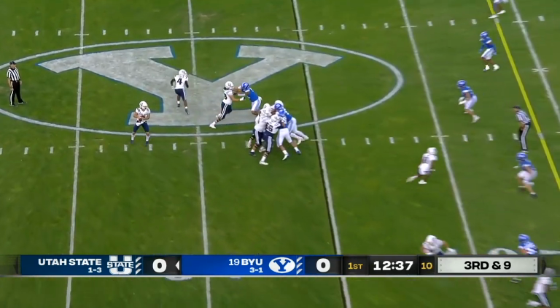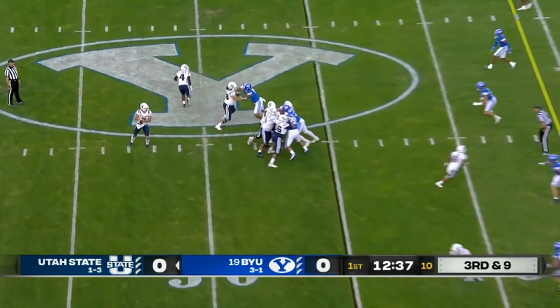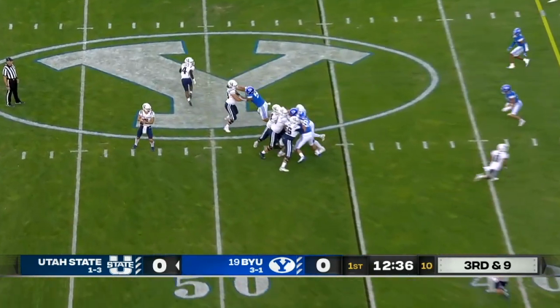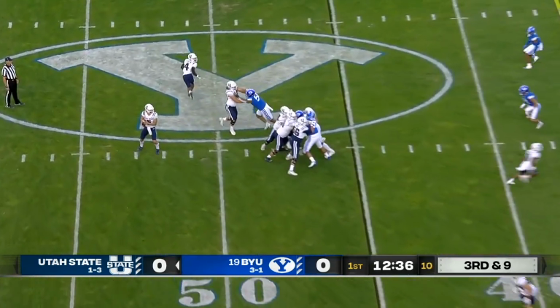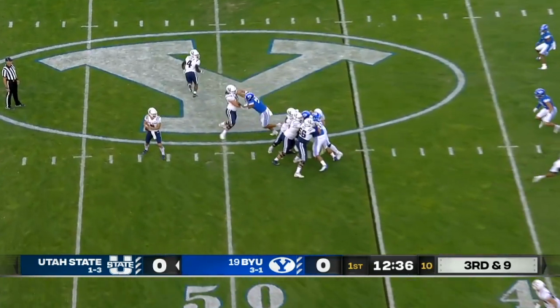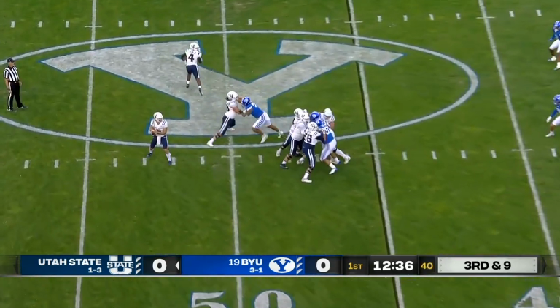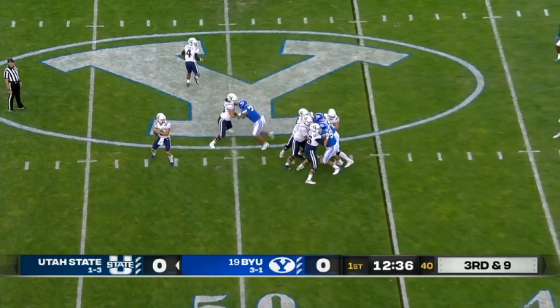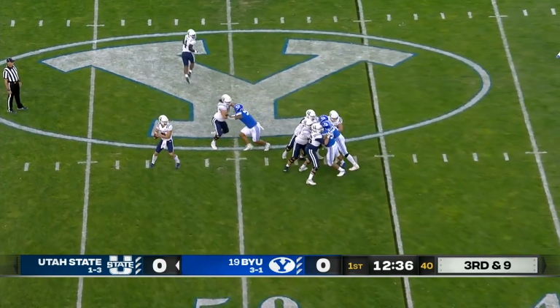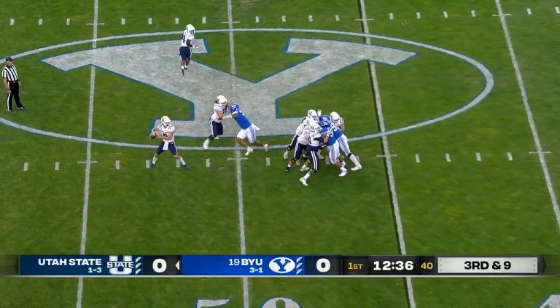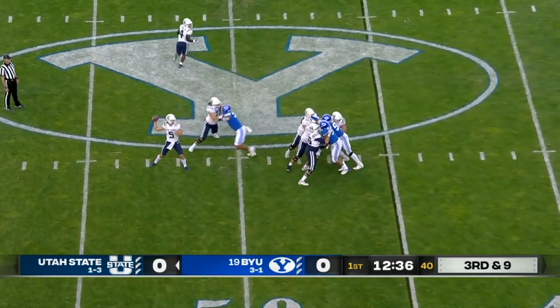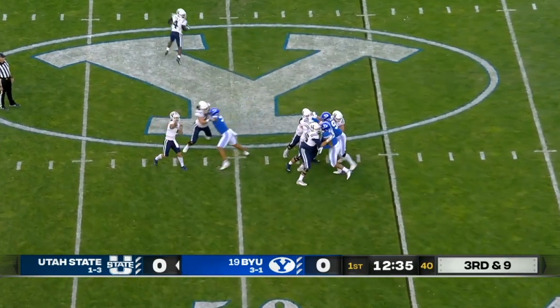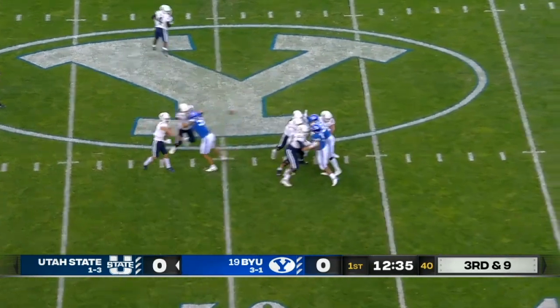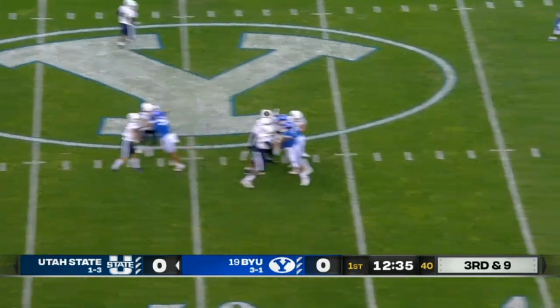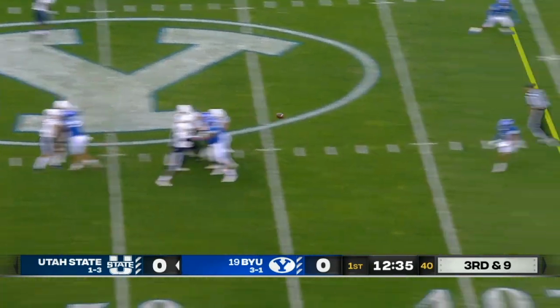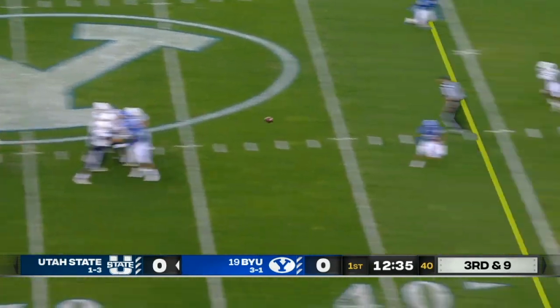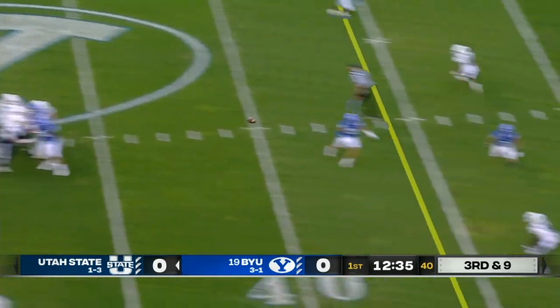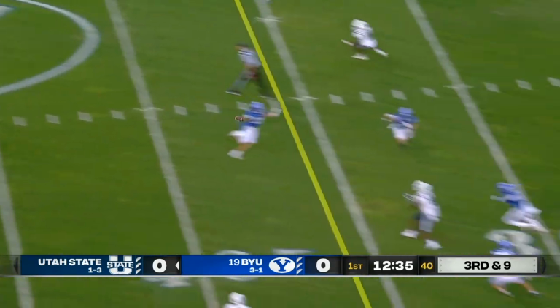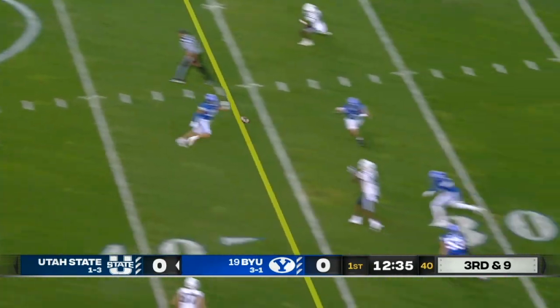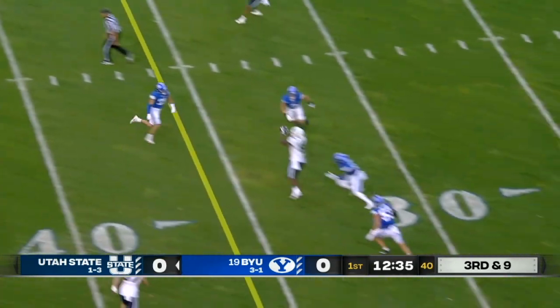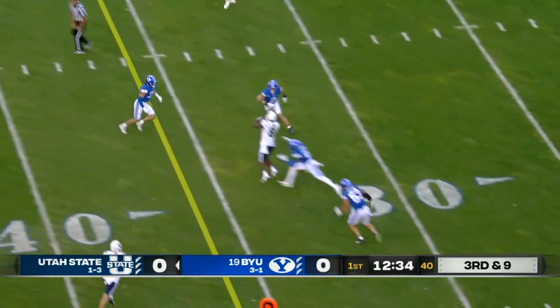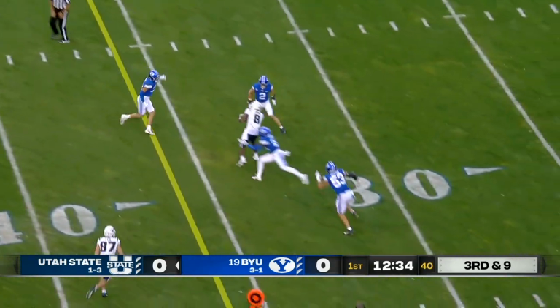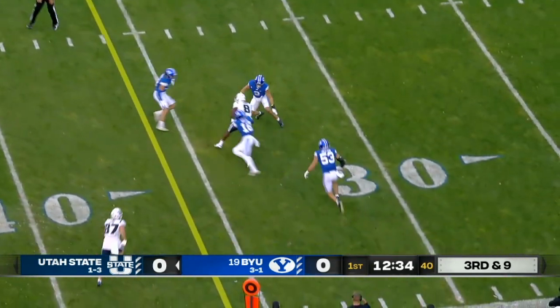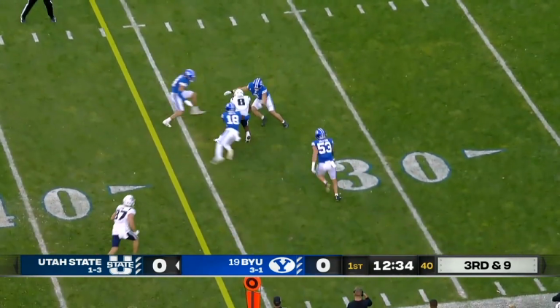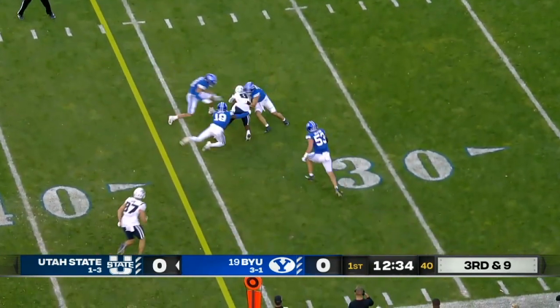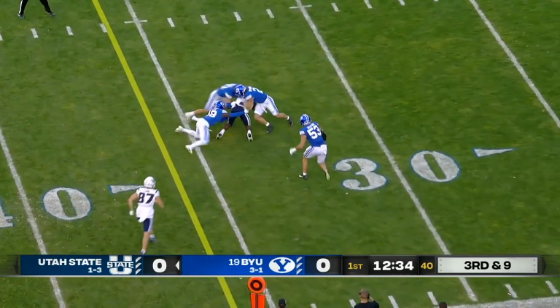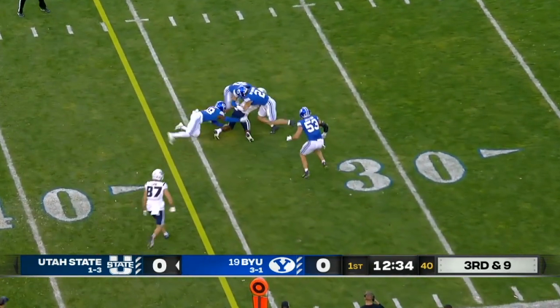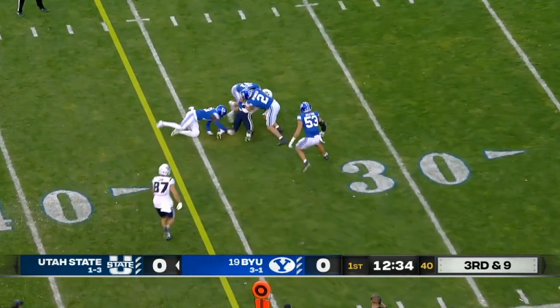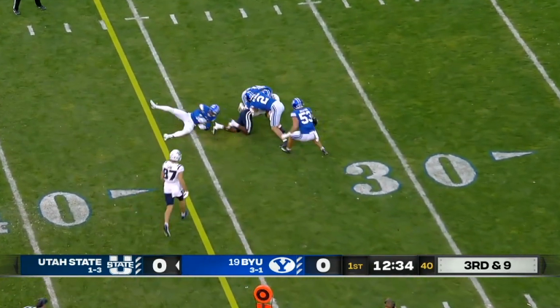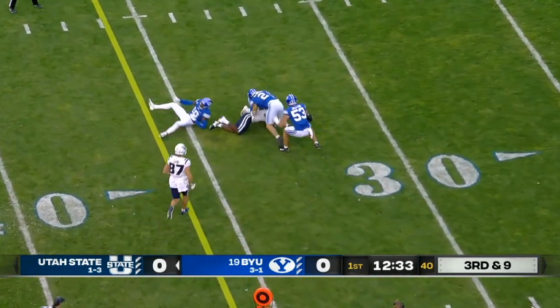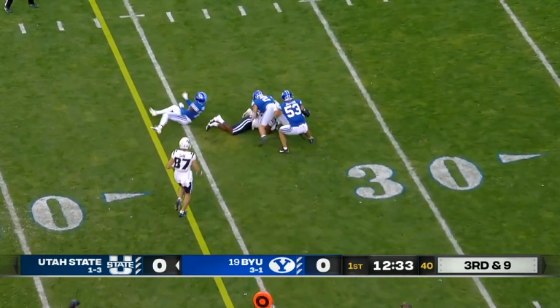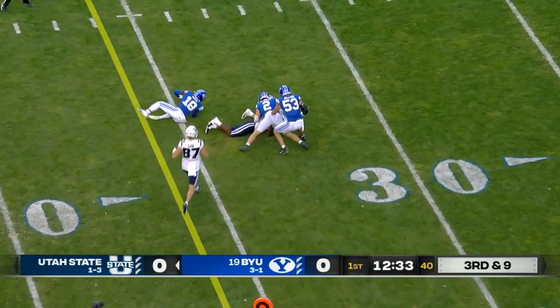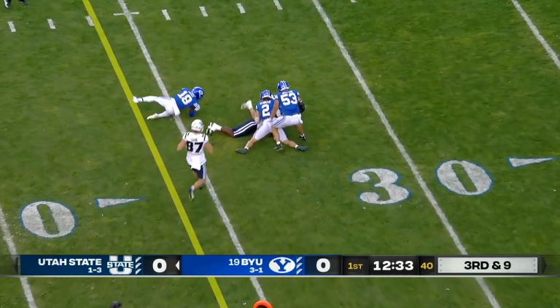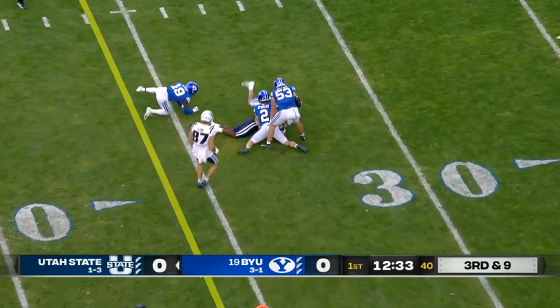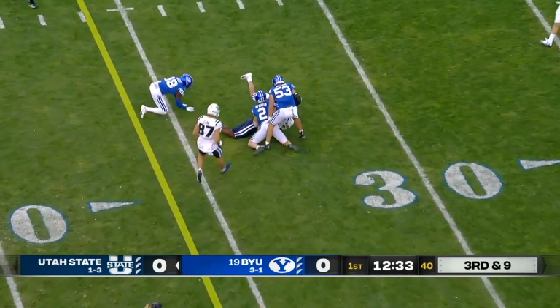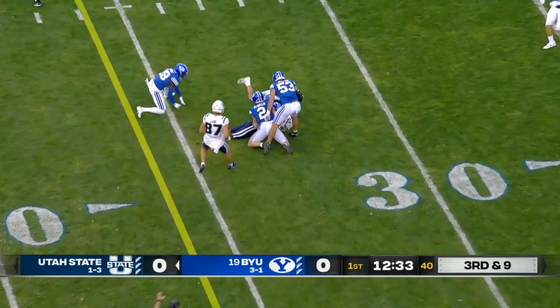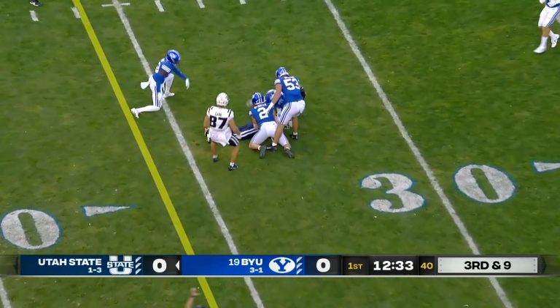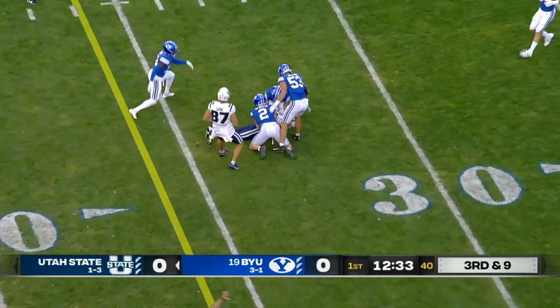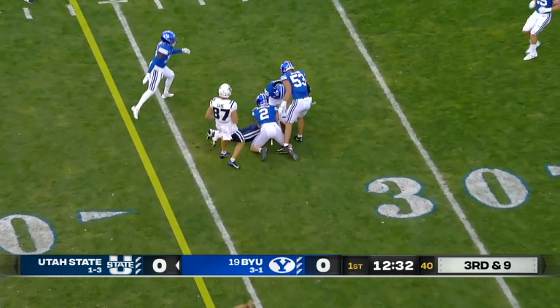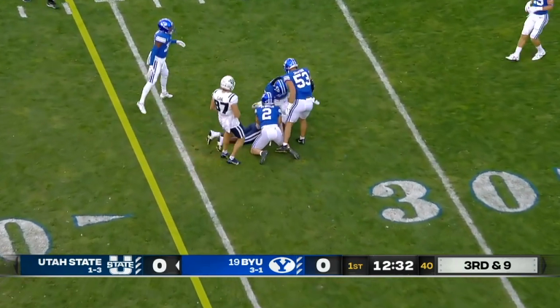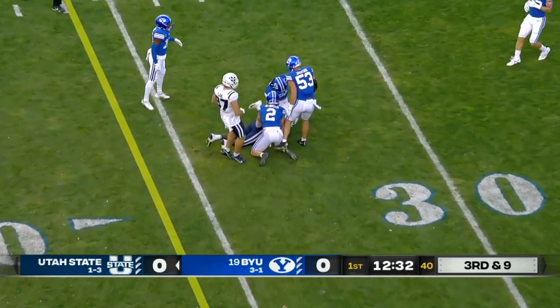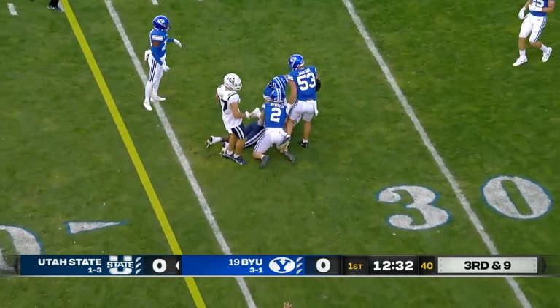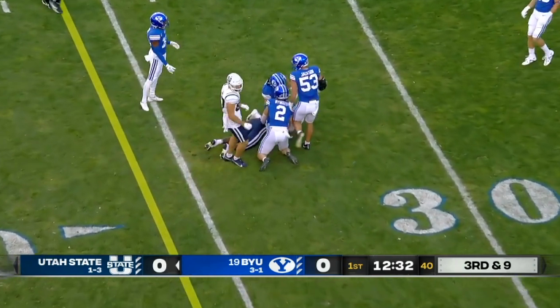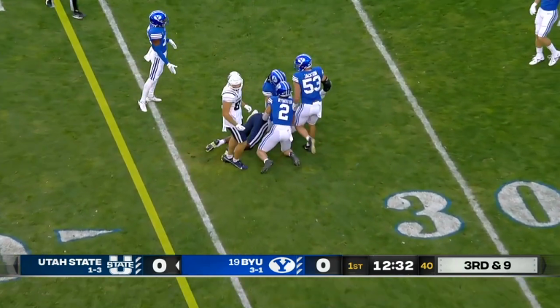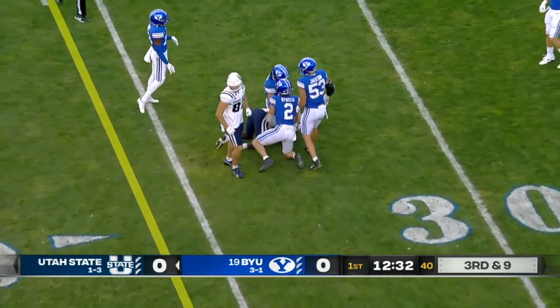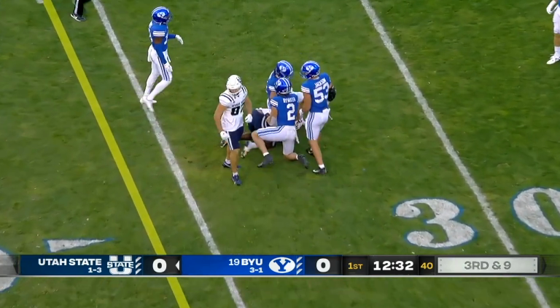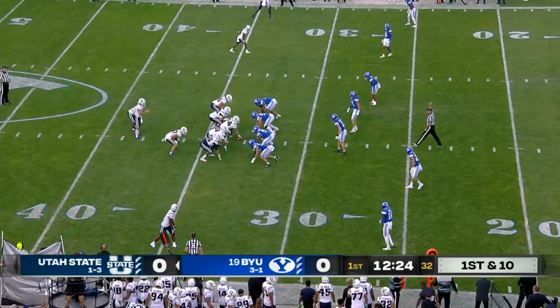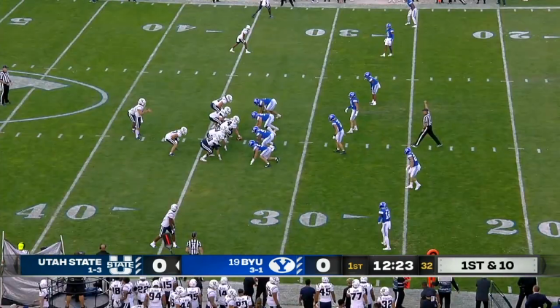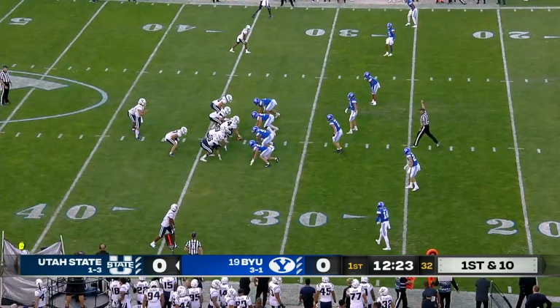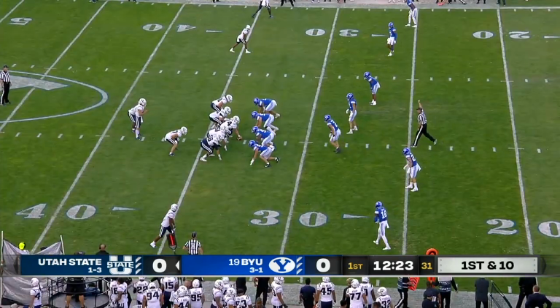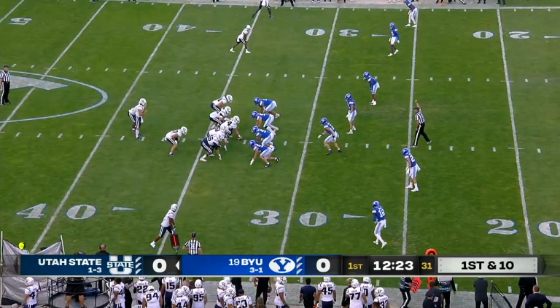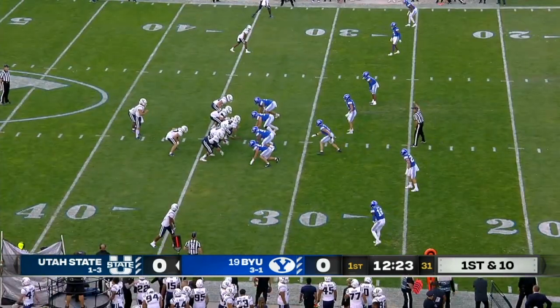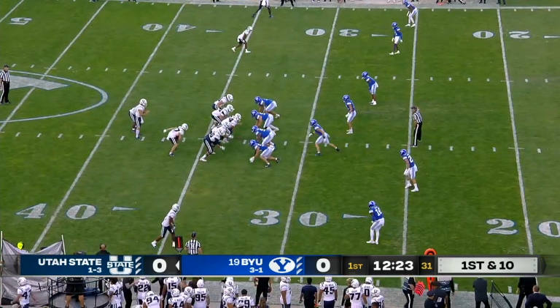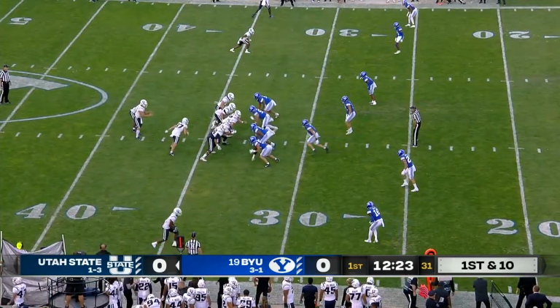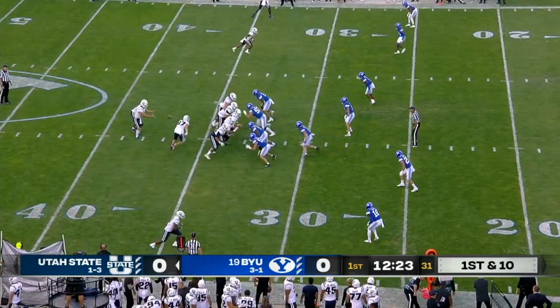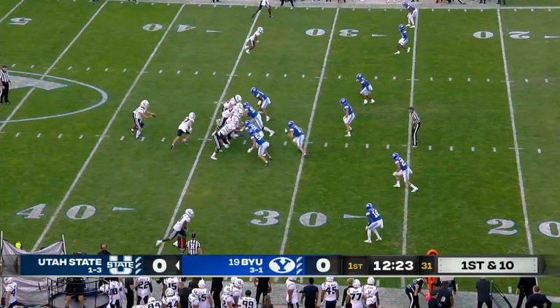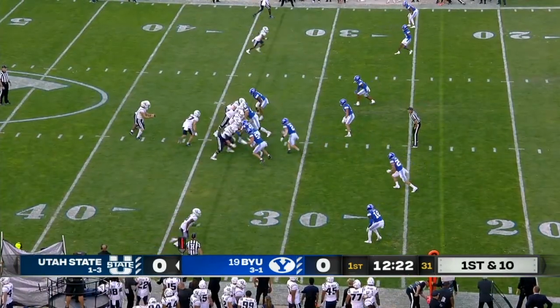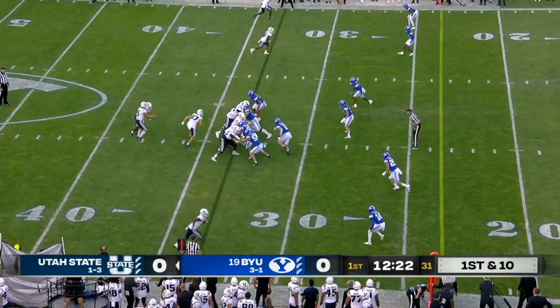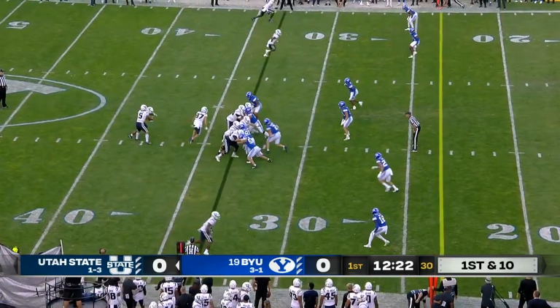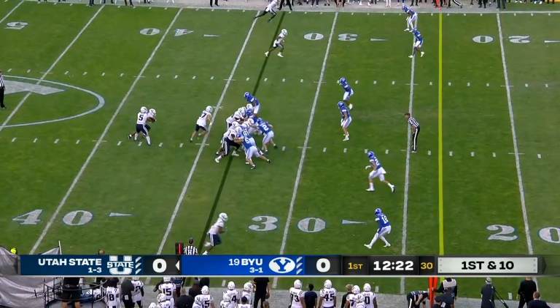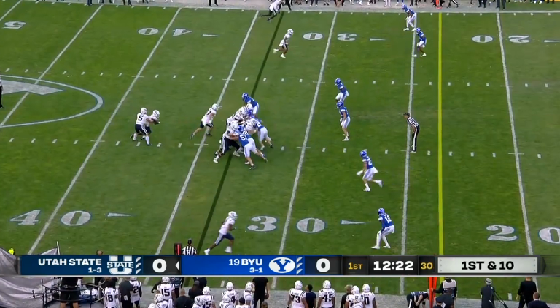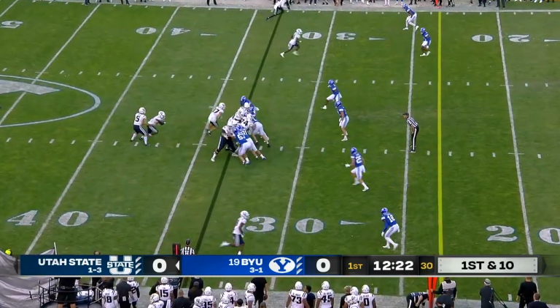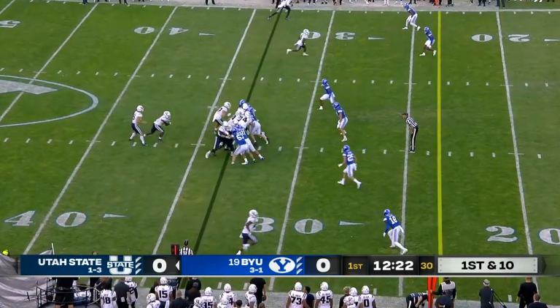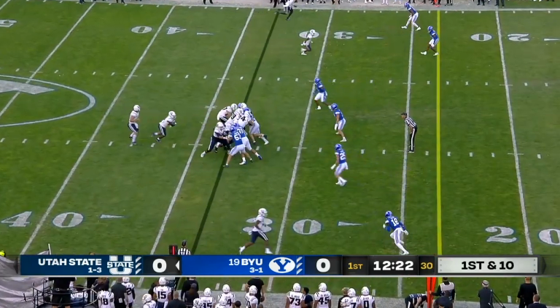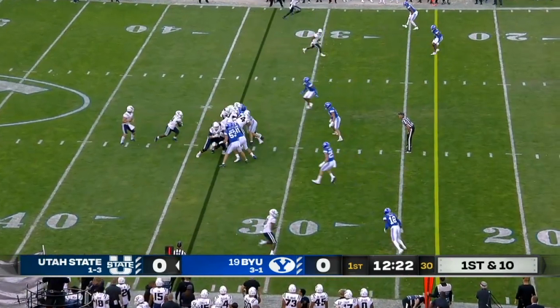Trips at the bottom of your screen. Legault winds up and throws — a good completion. Legault puts it on him, moving the chains again.